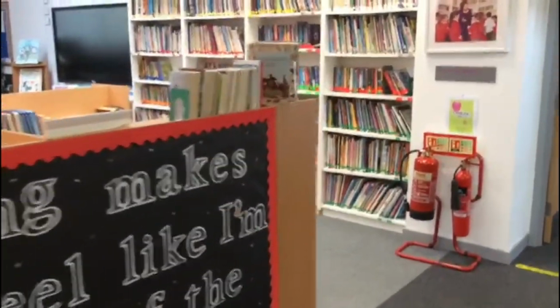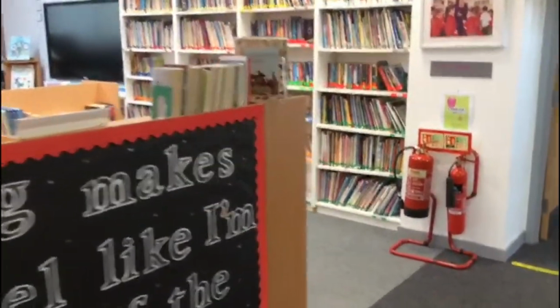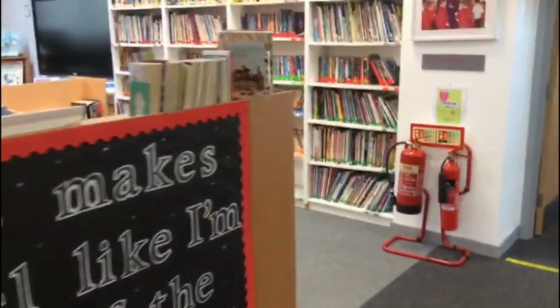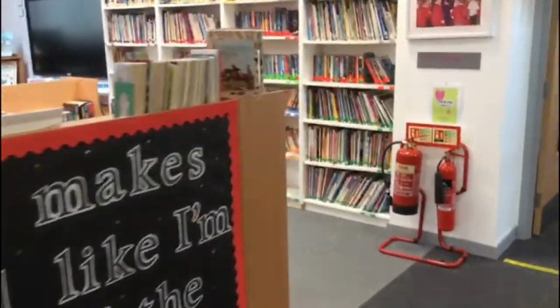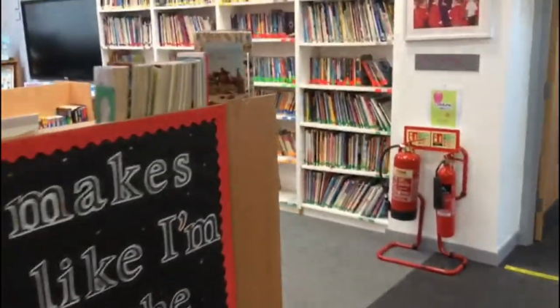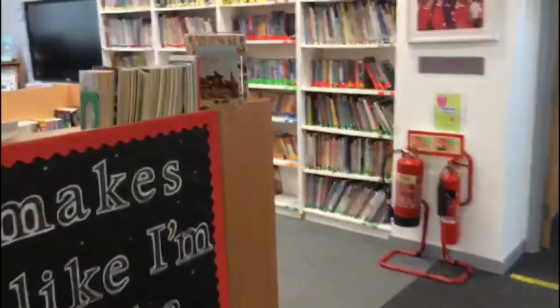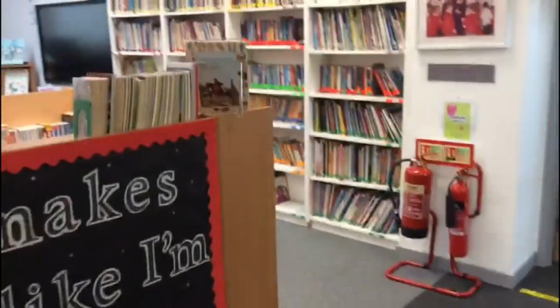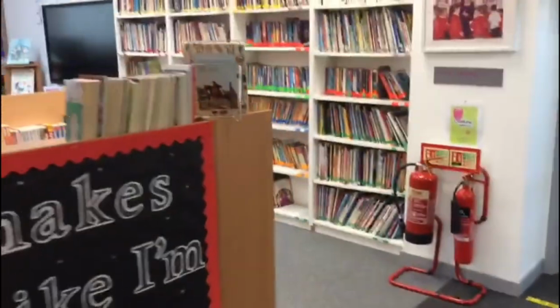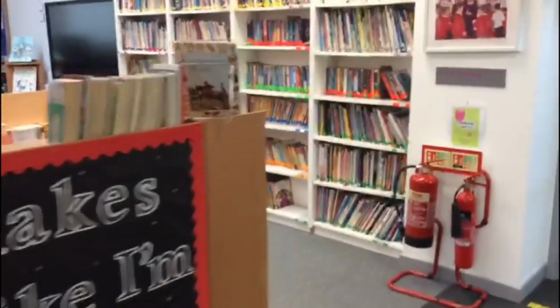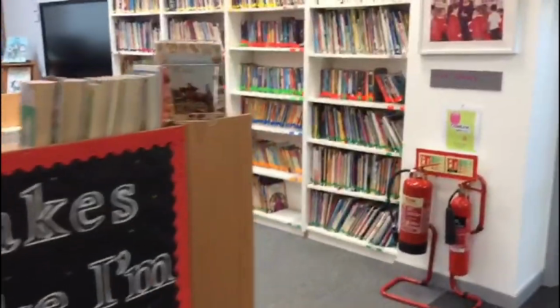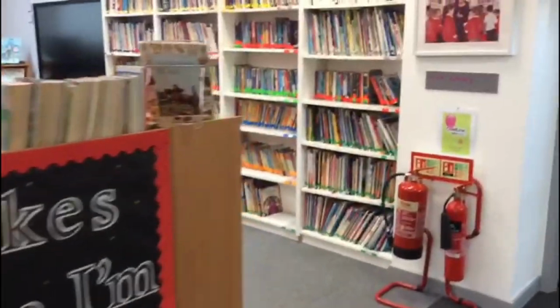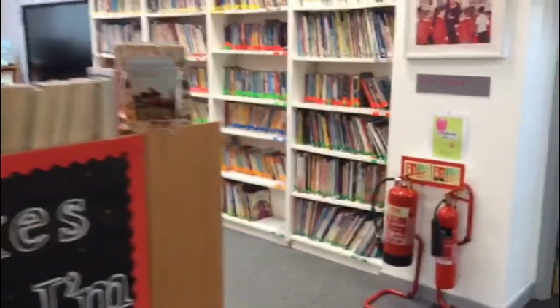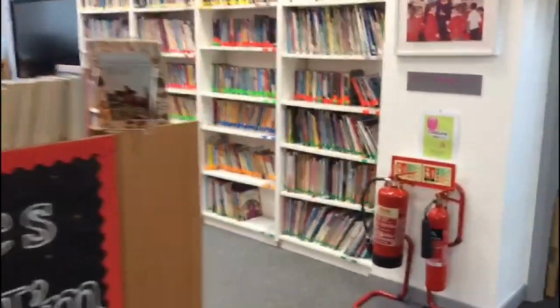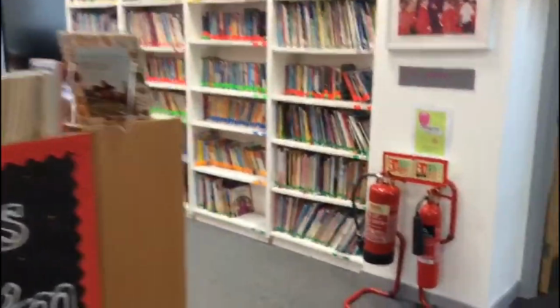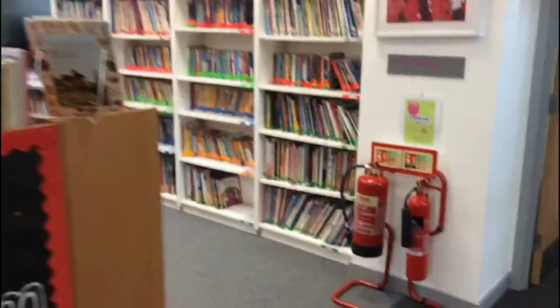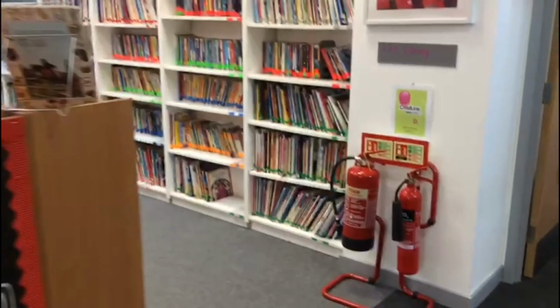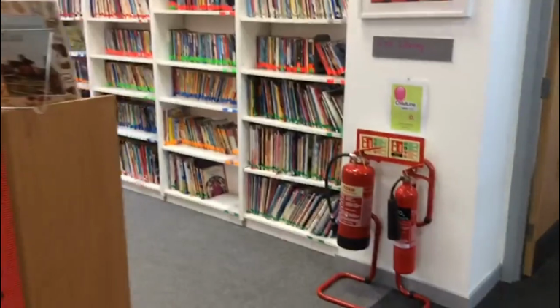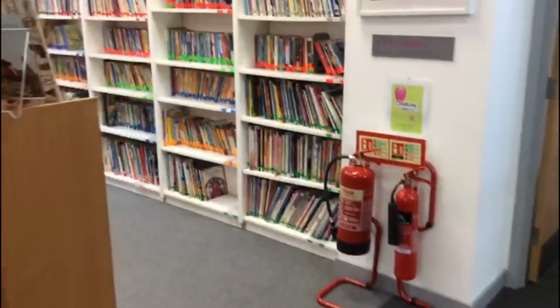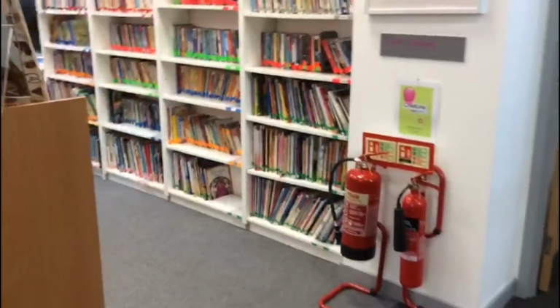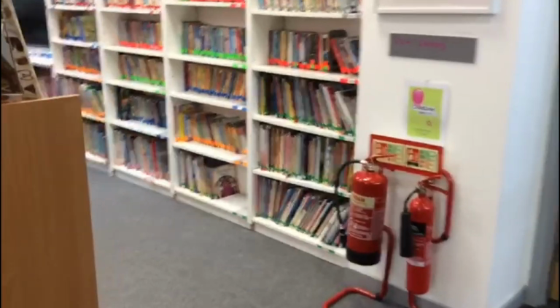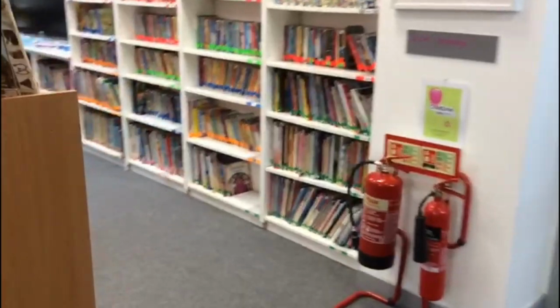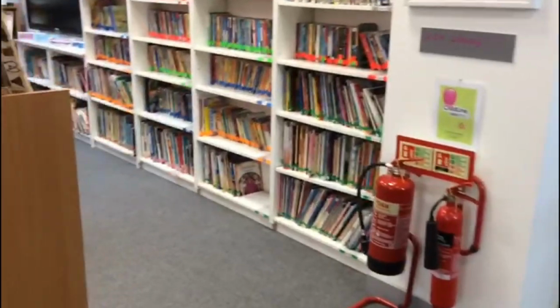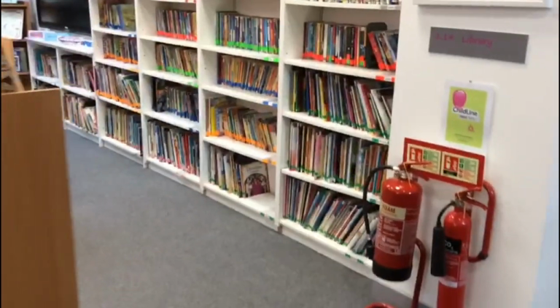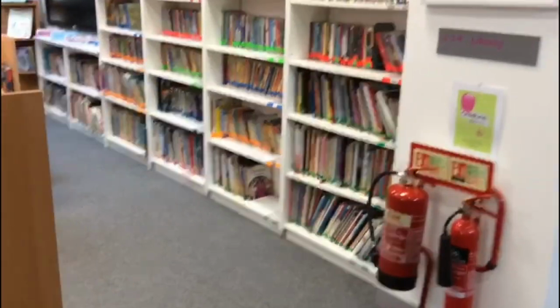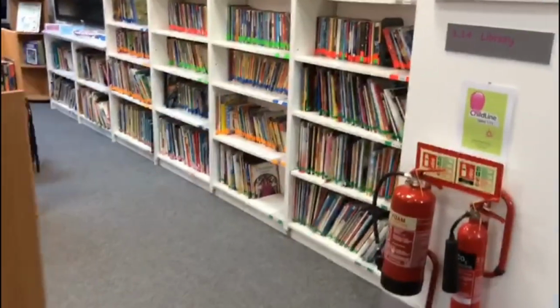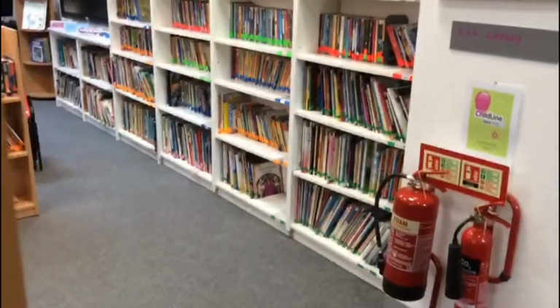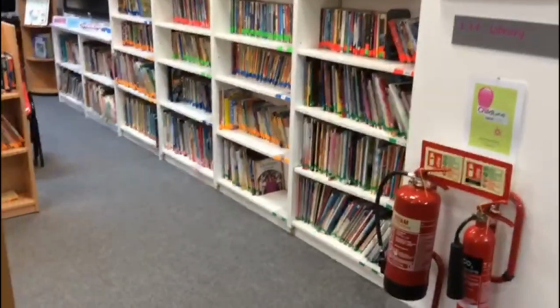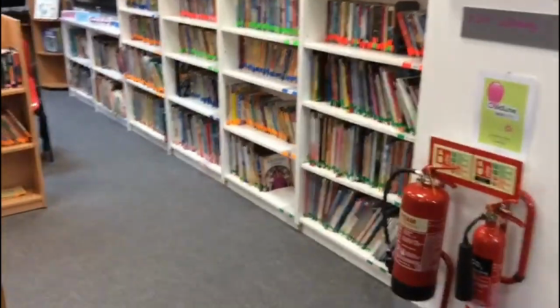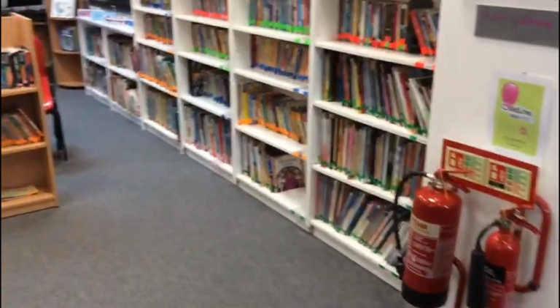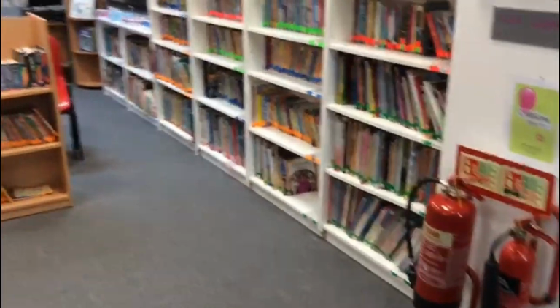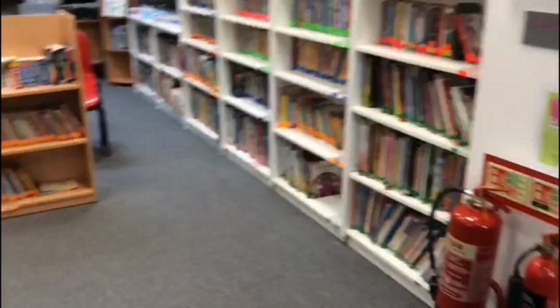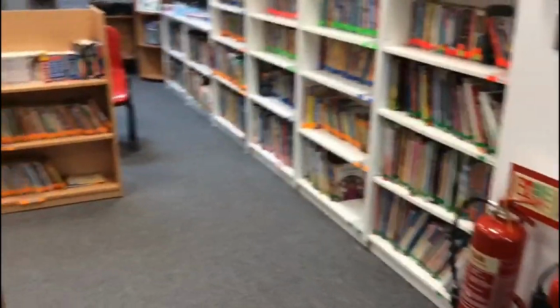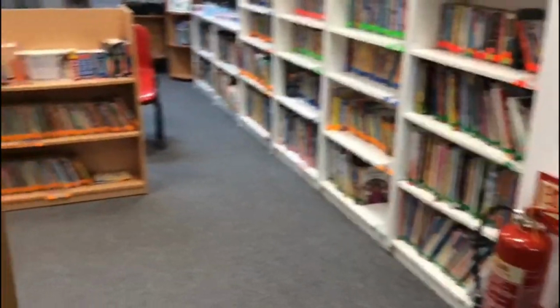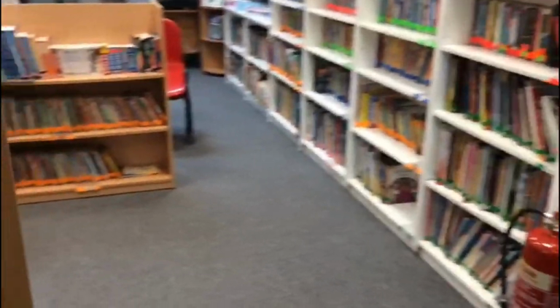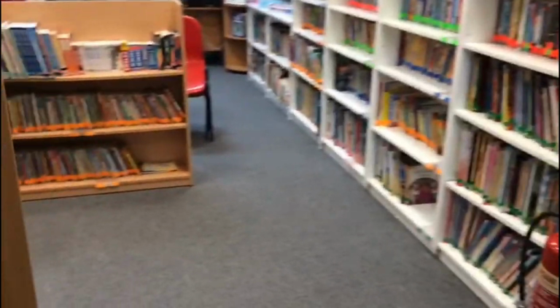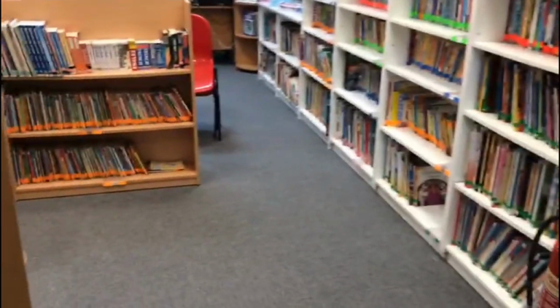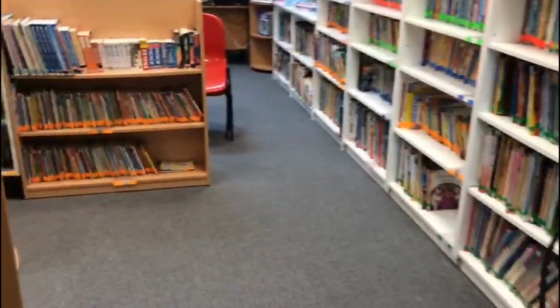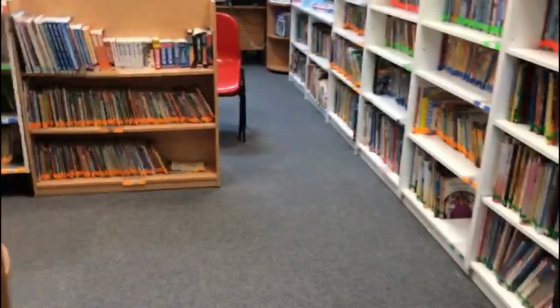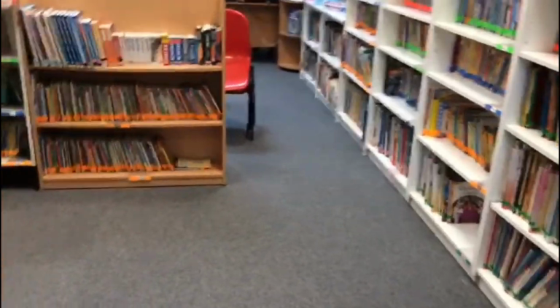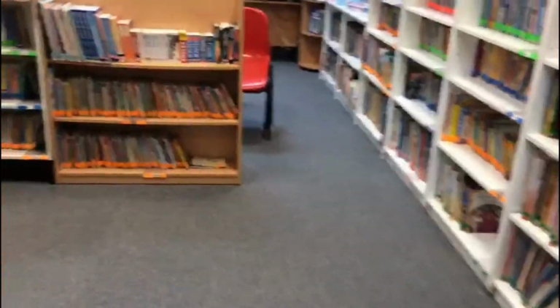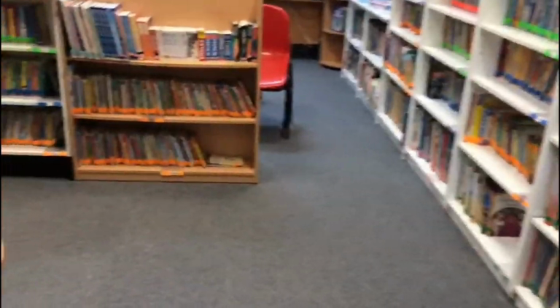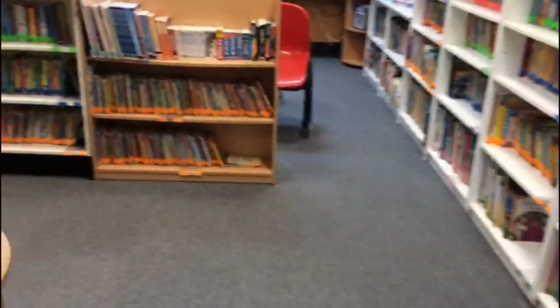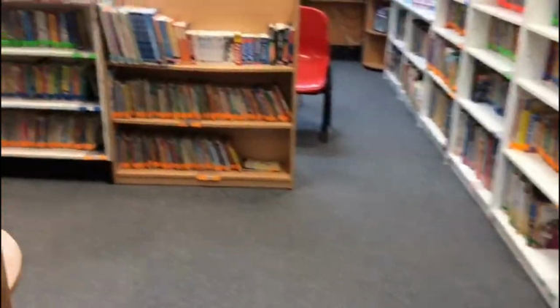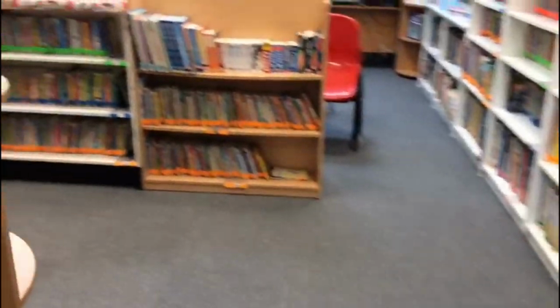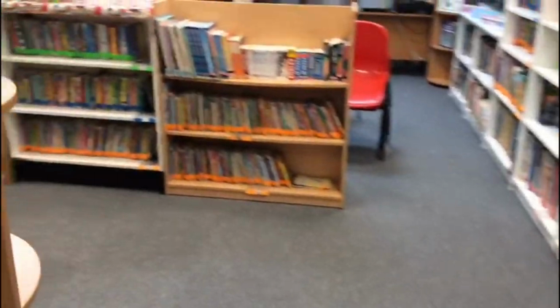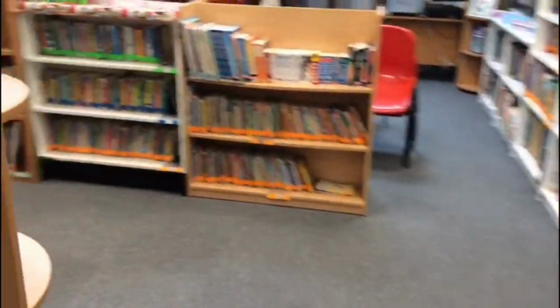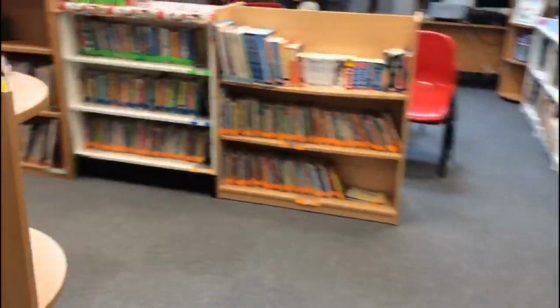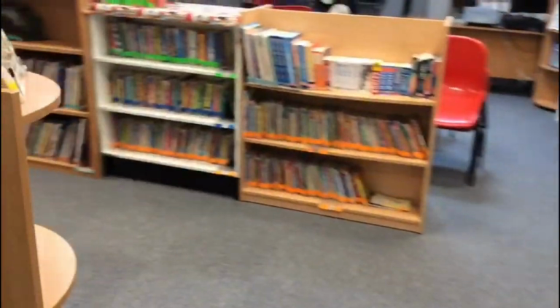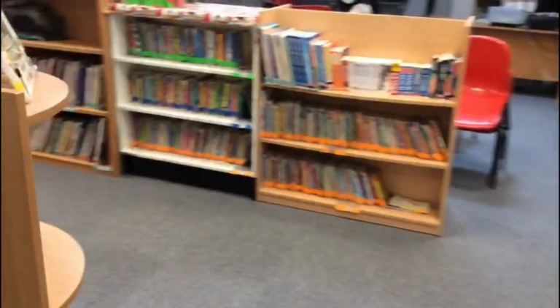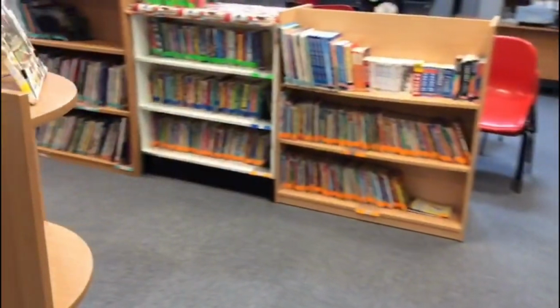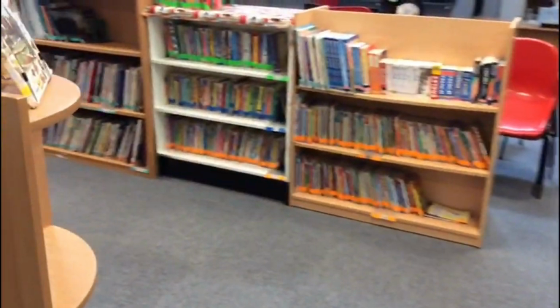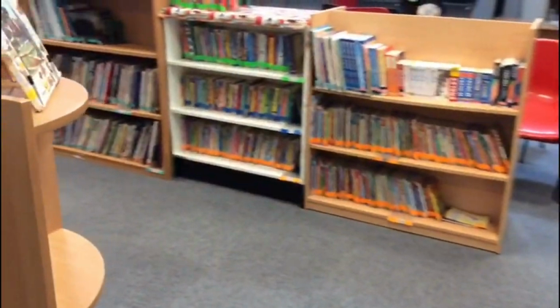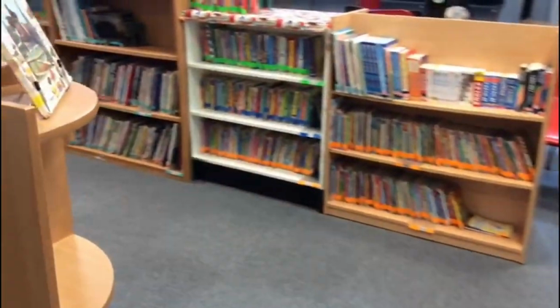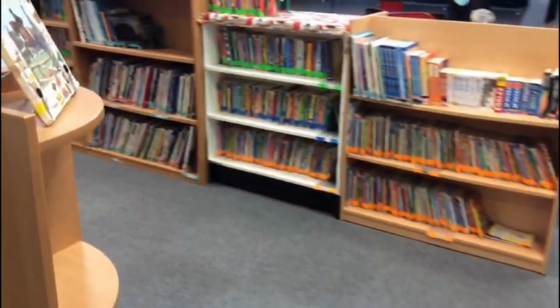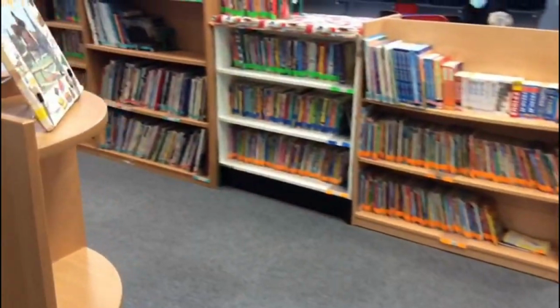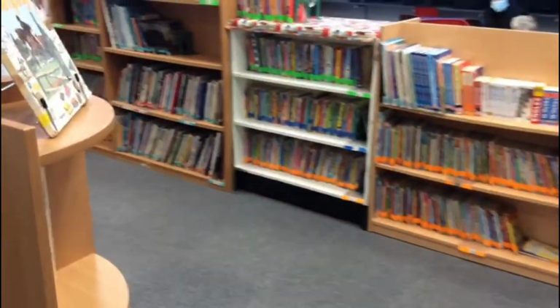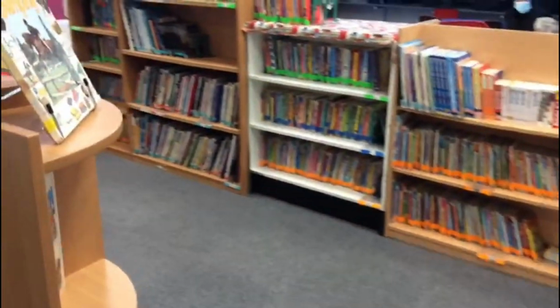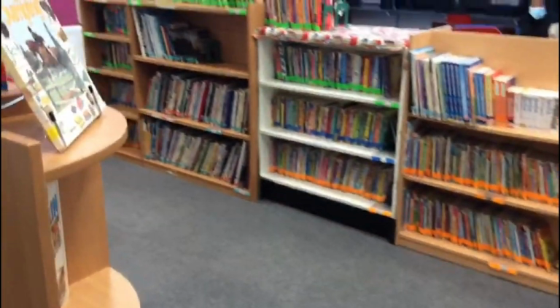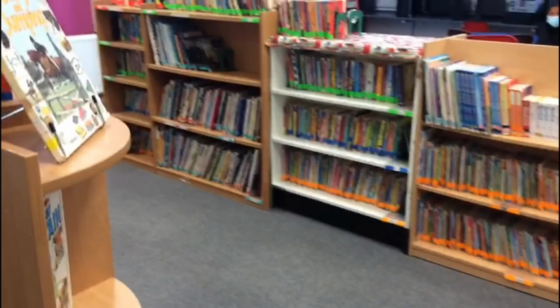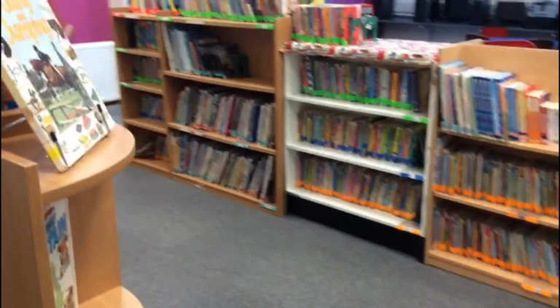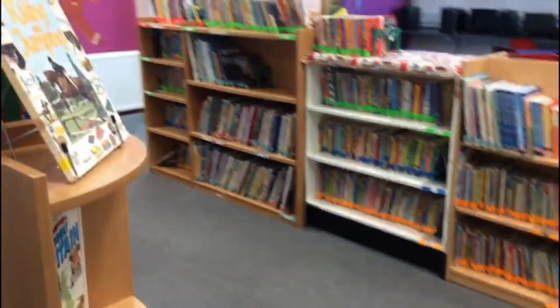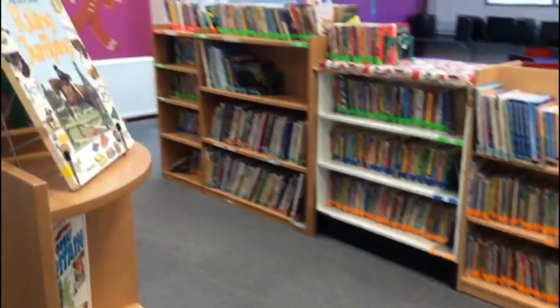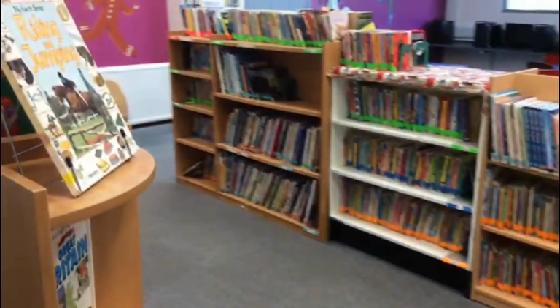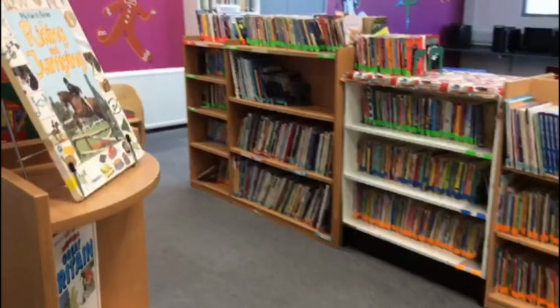This is one of my favourite places — the library. We are able to choose from a wide range of books. There is something for everyone.